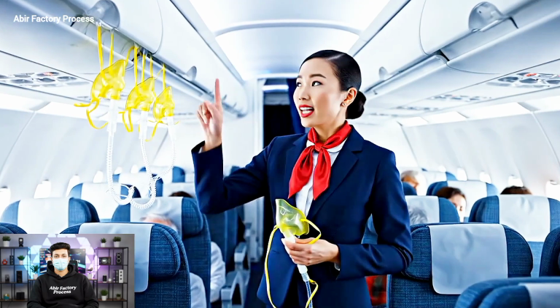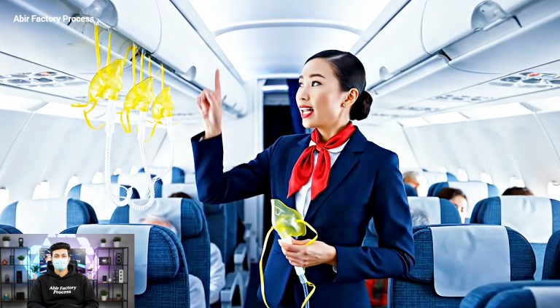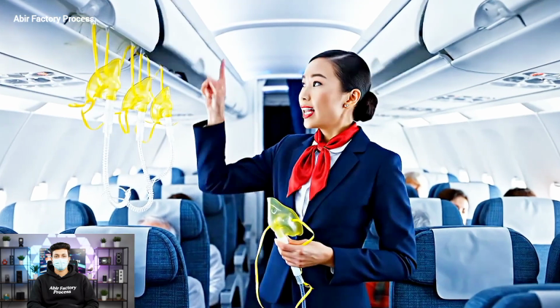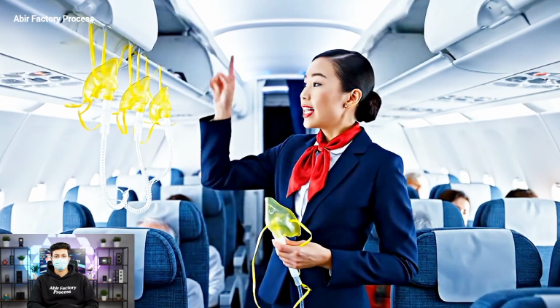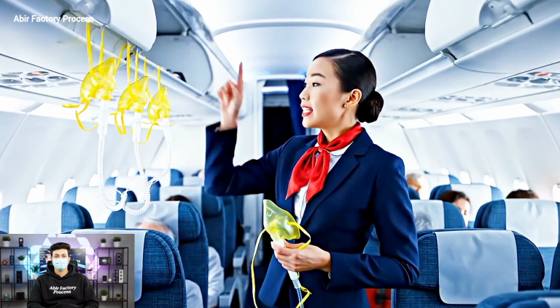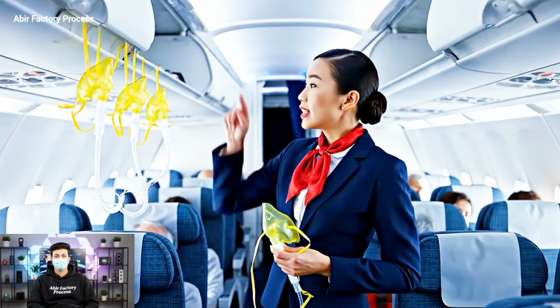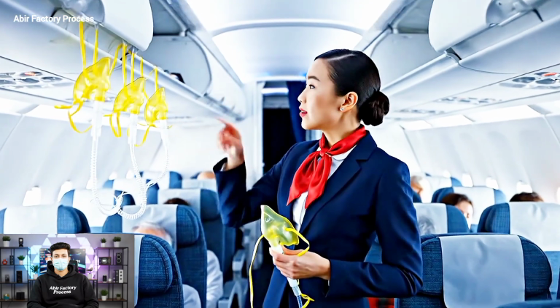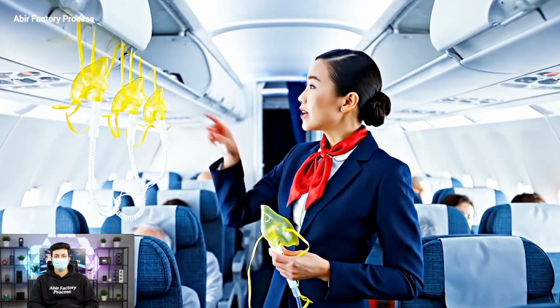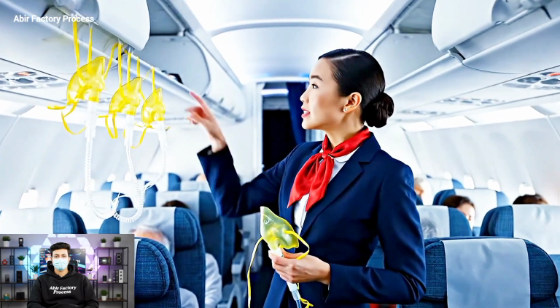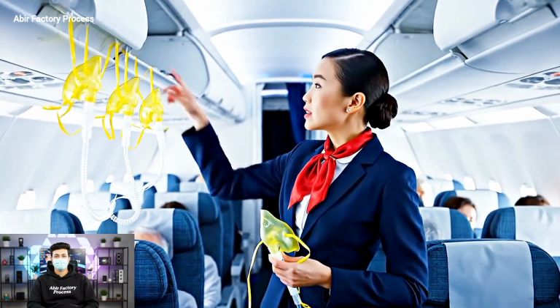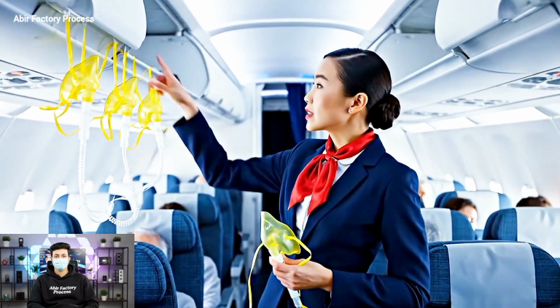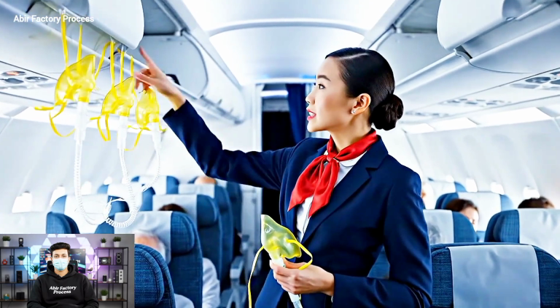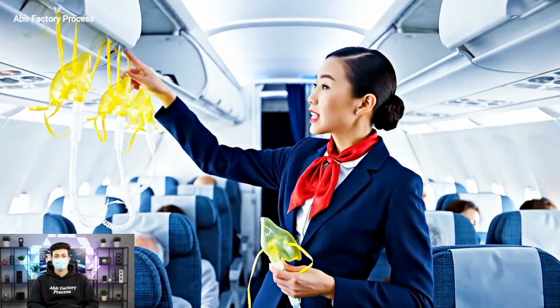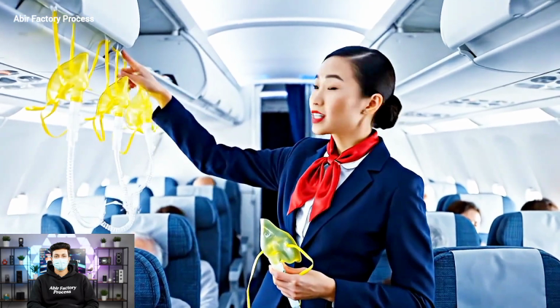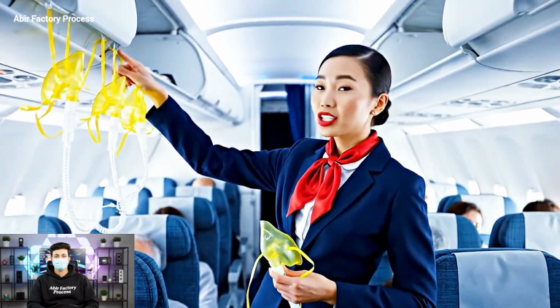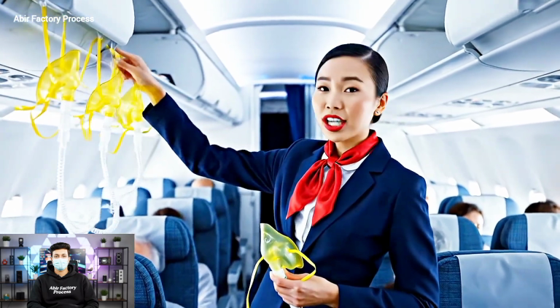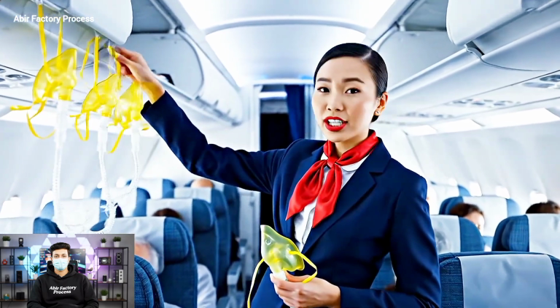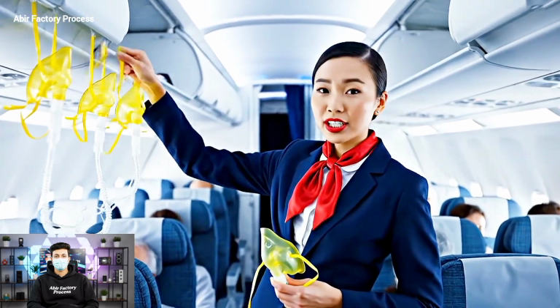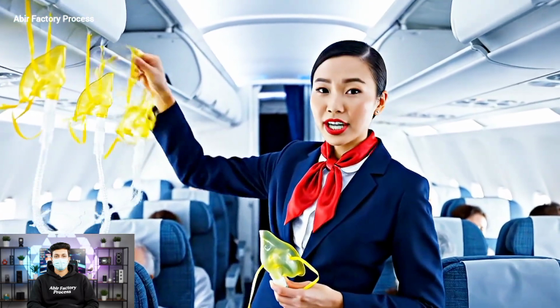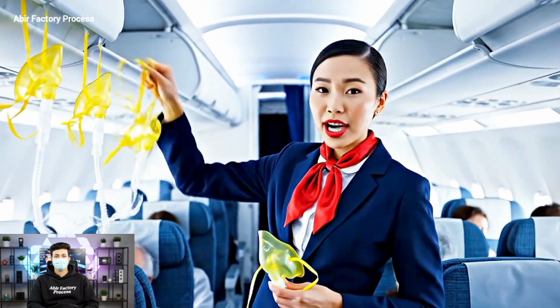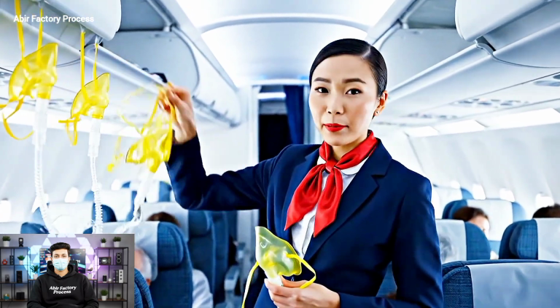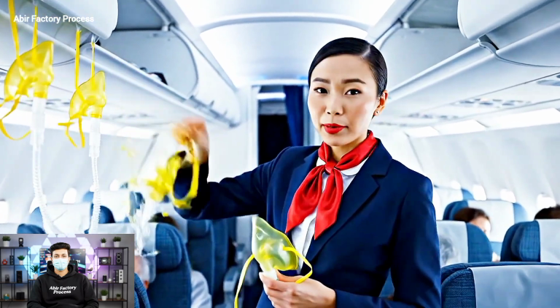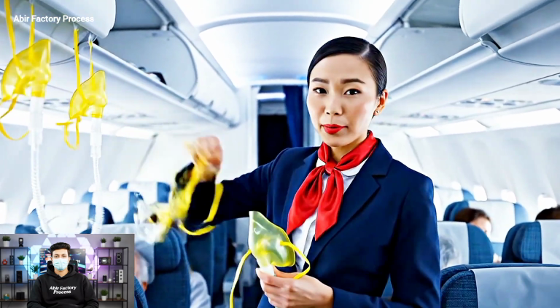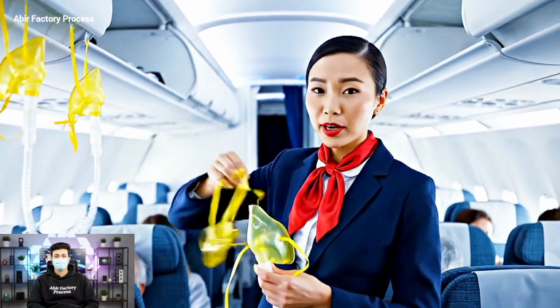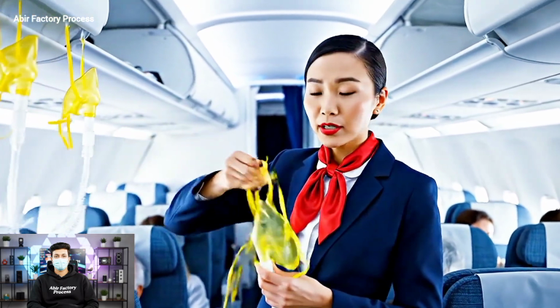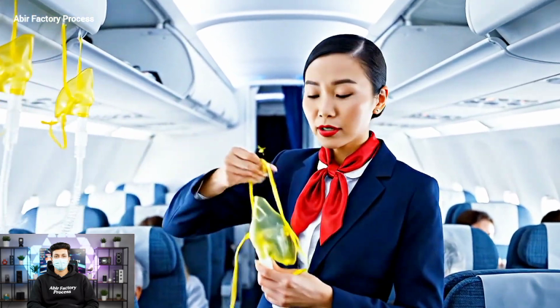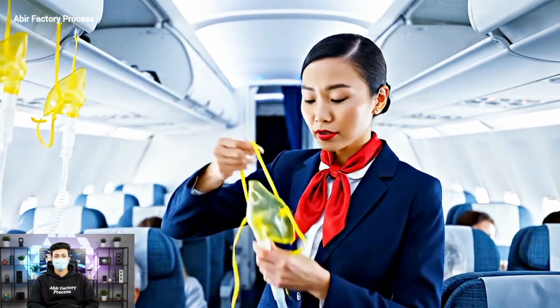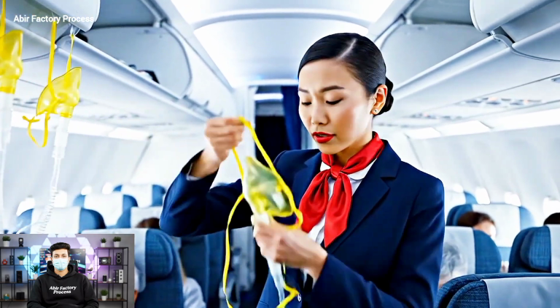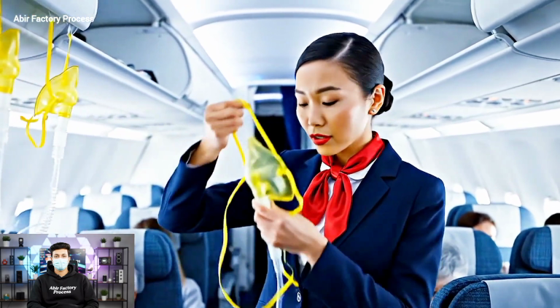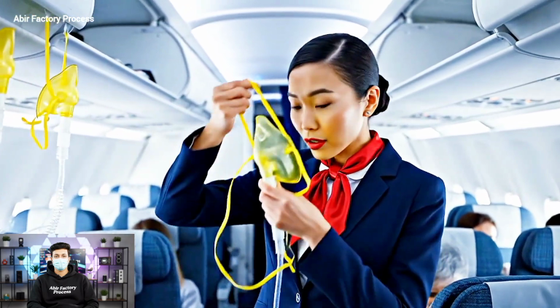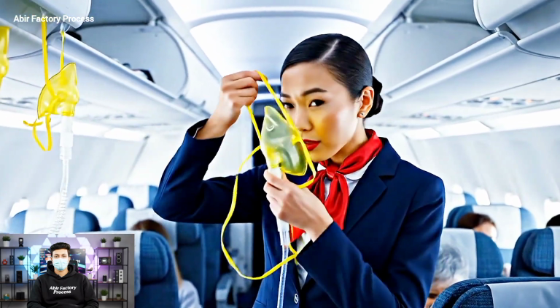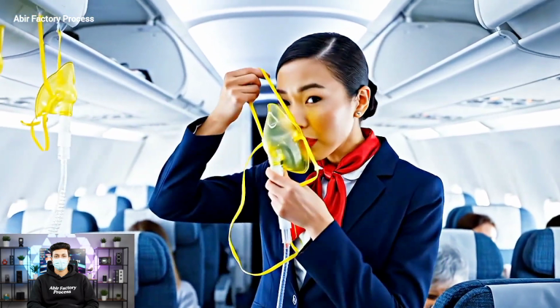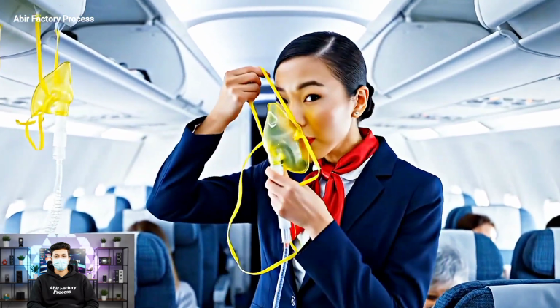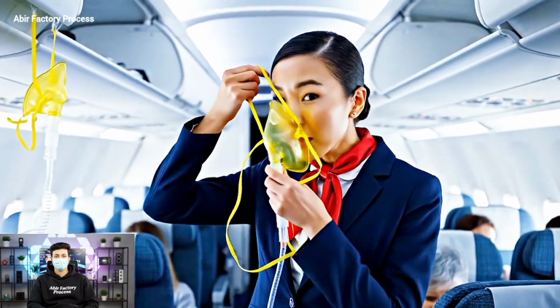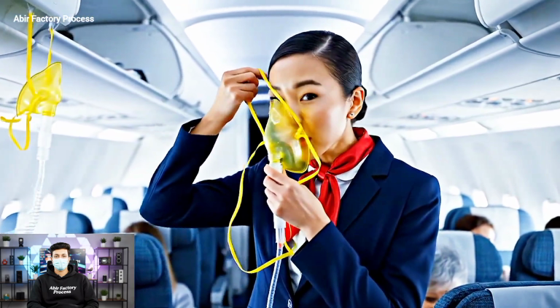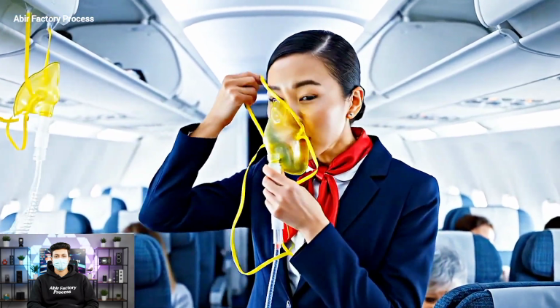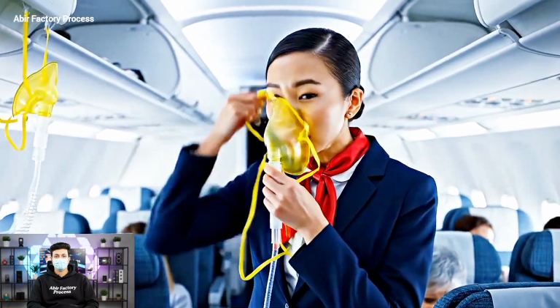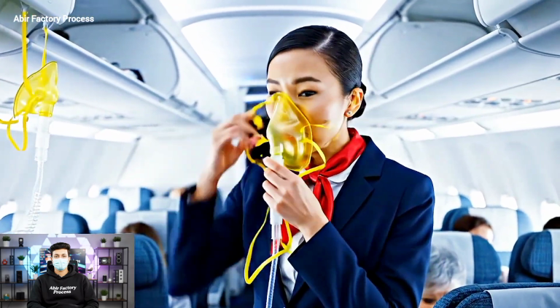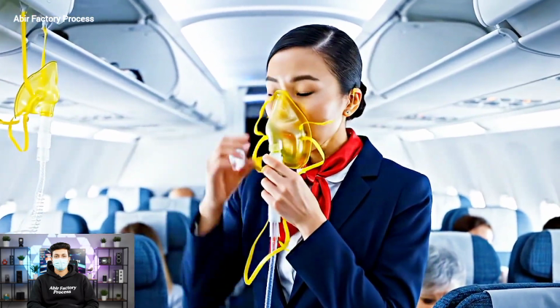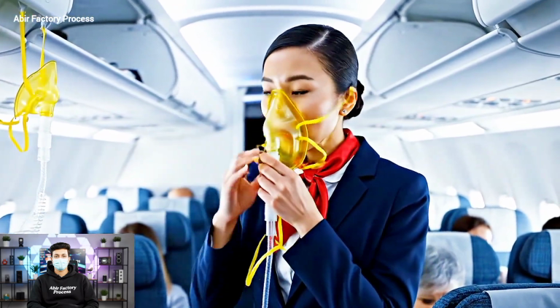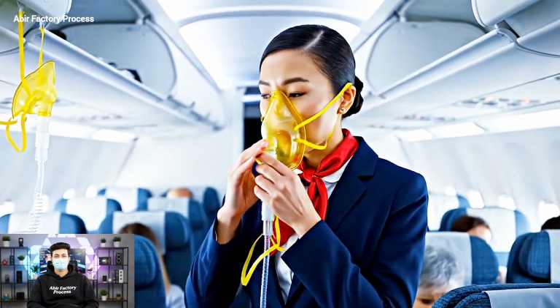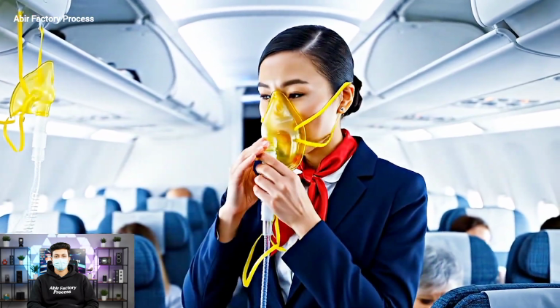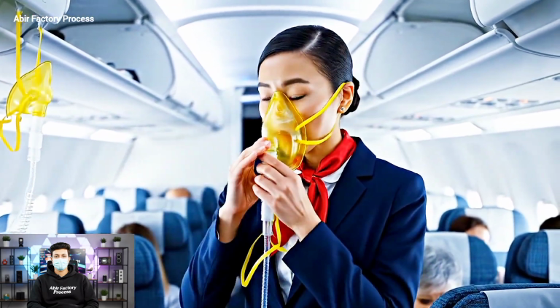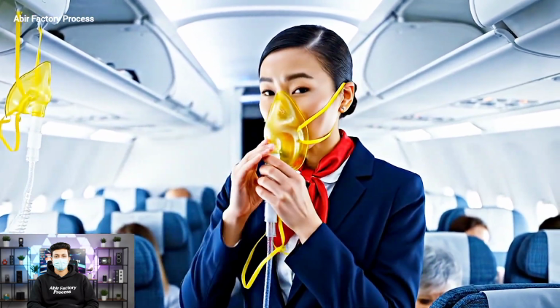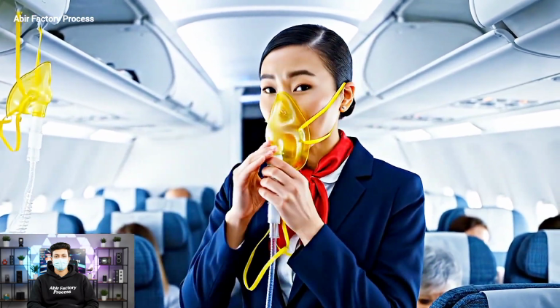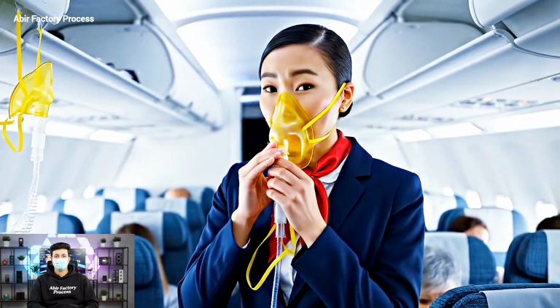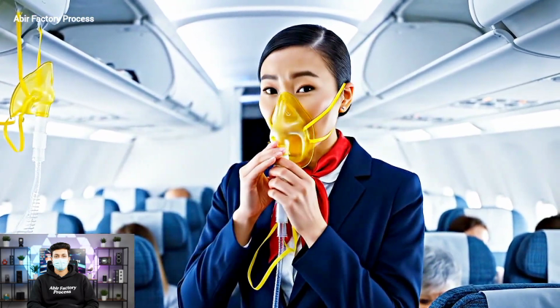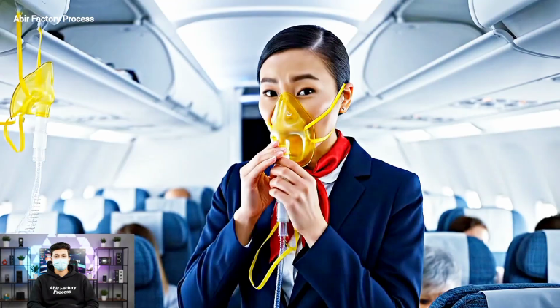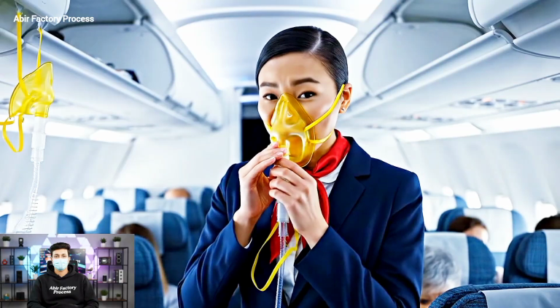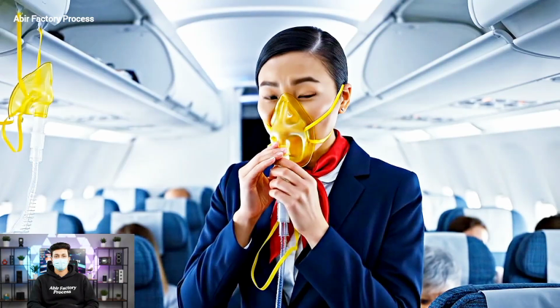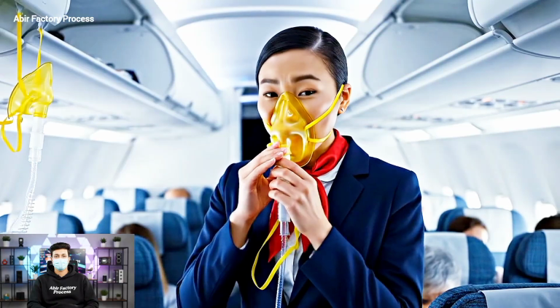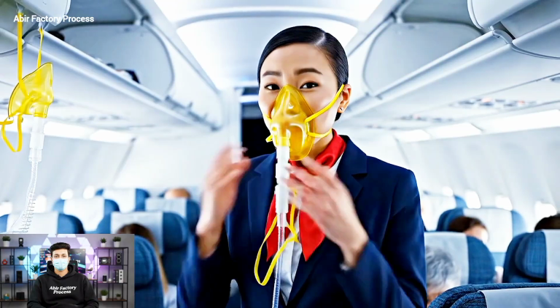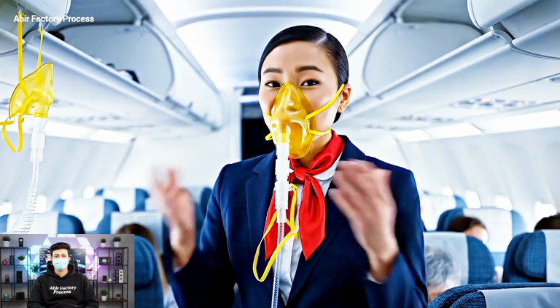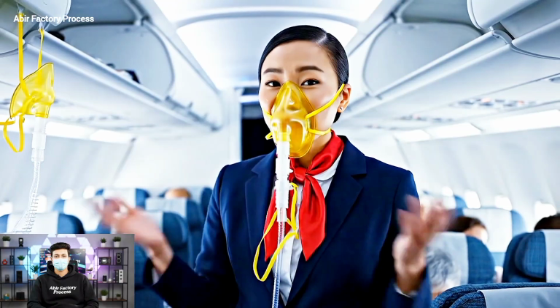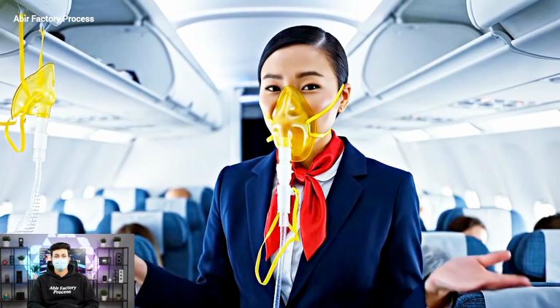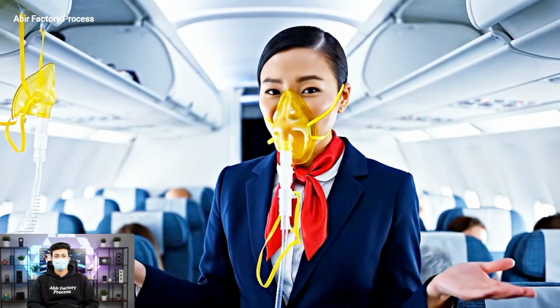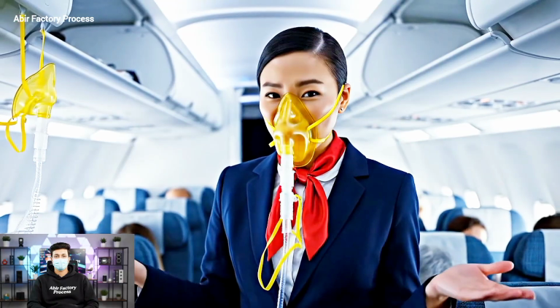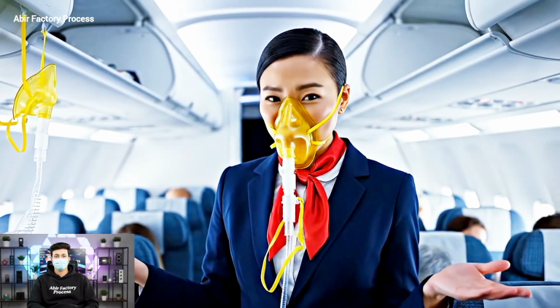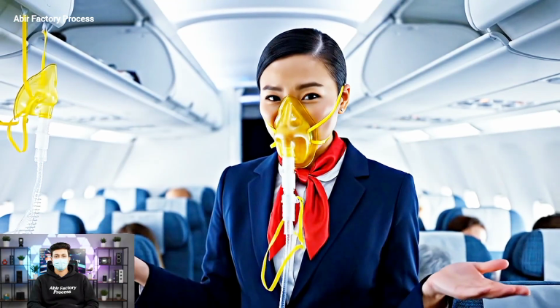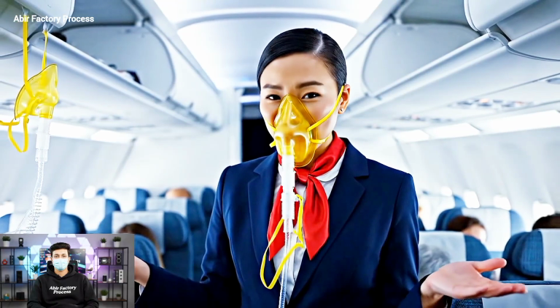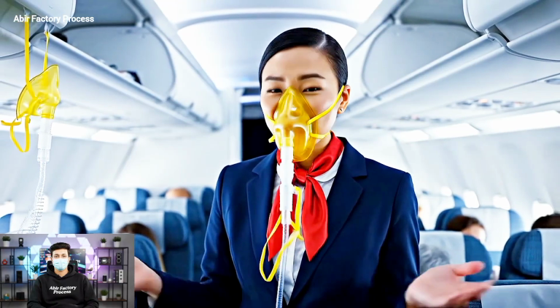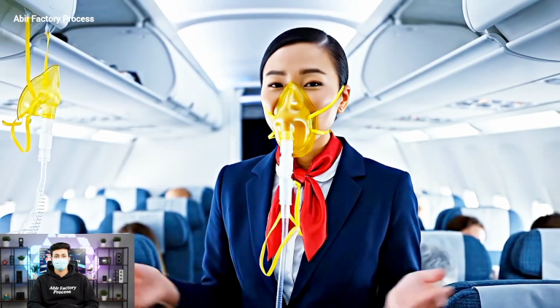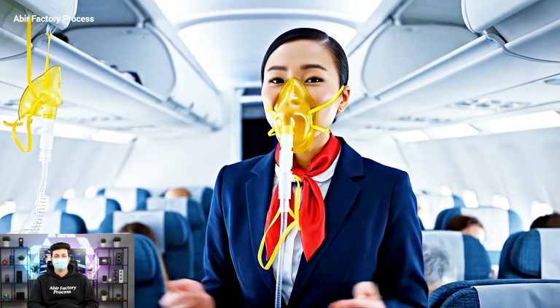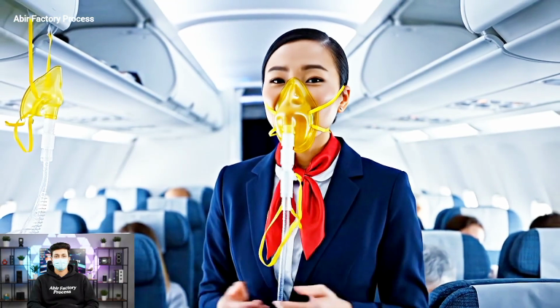In the event of a sudden change in cabin pressure, oxygen masks will deploy from above. Pull the mask towards you.